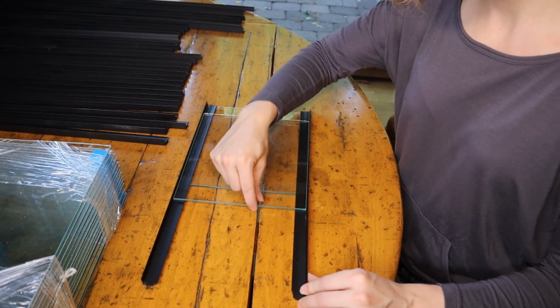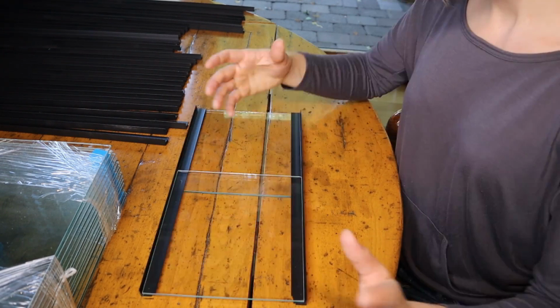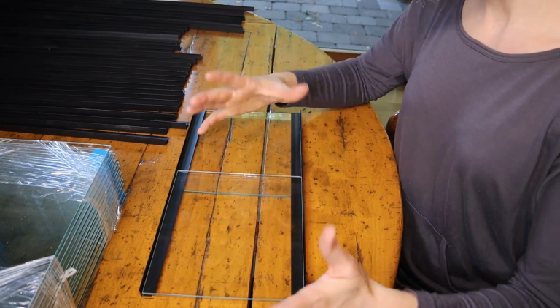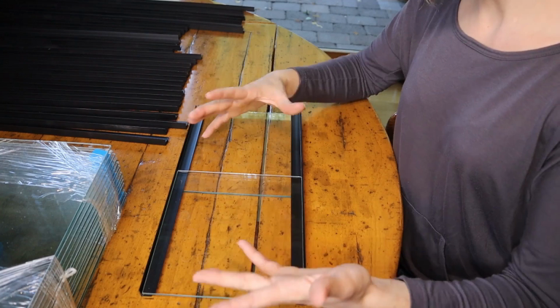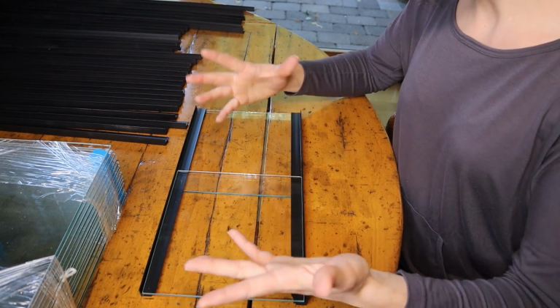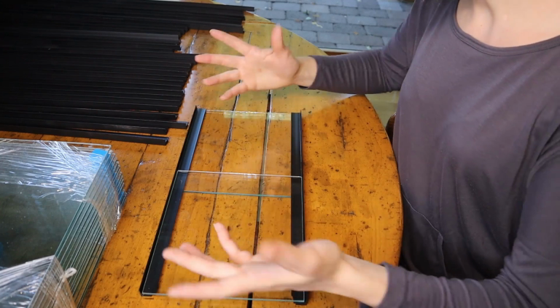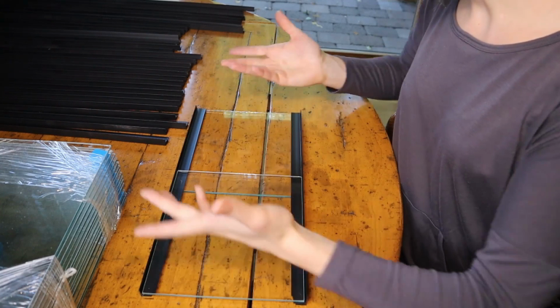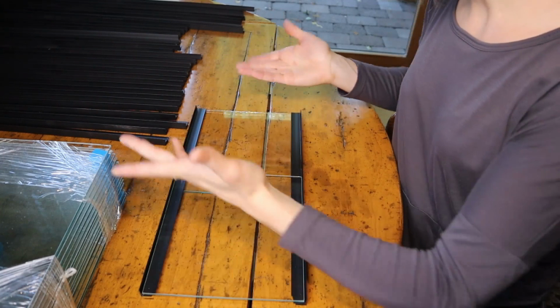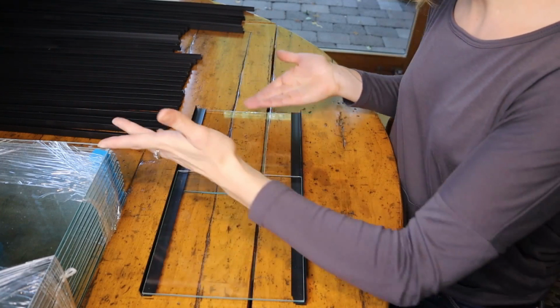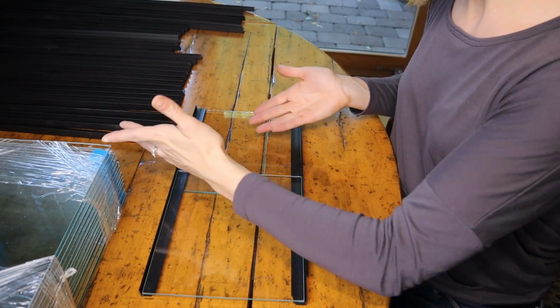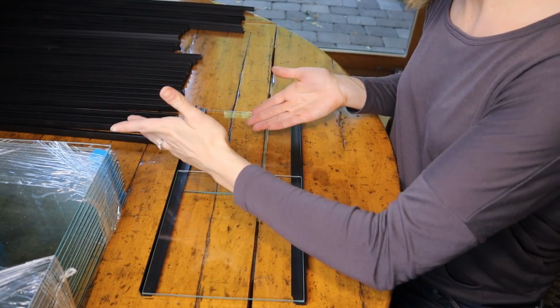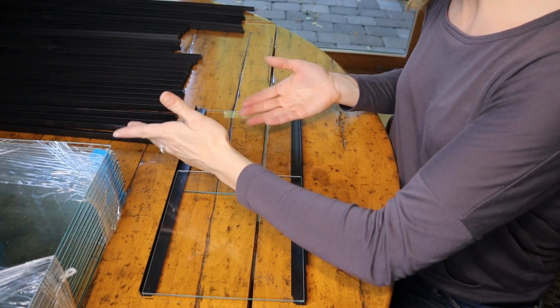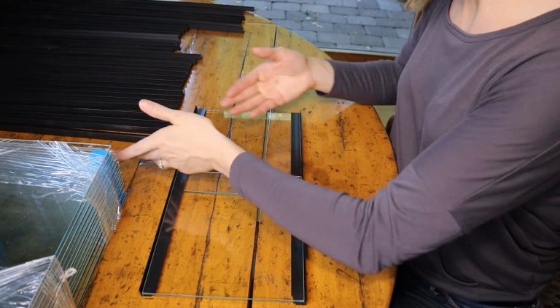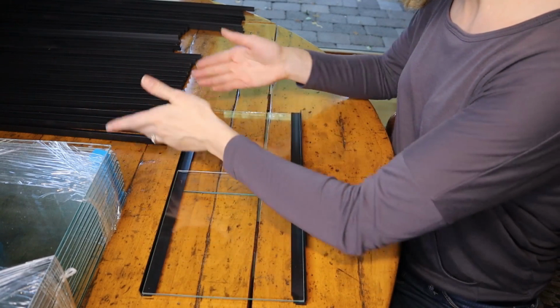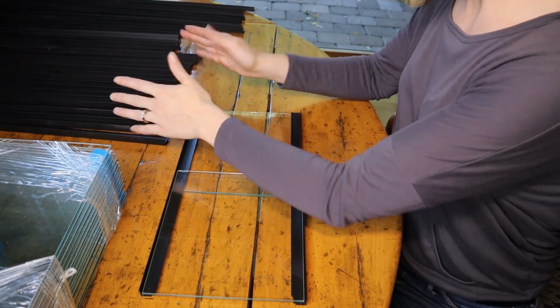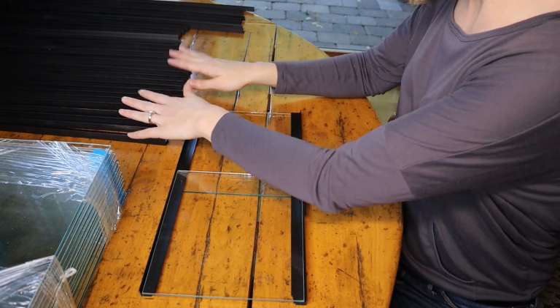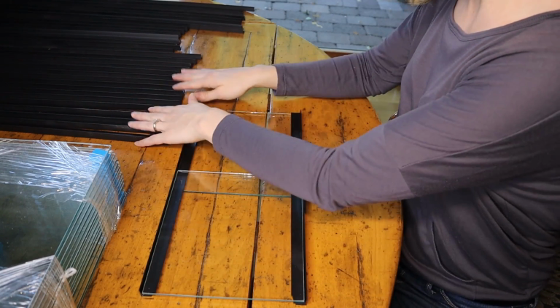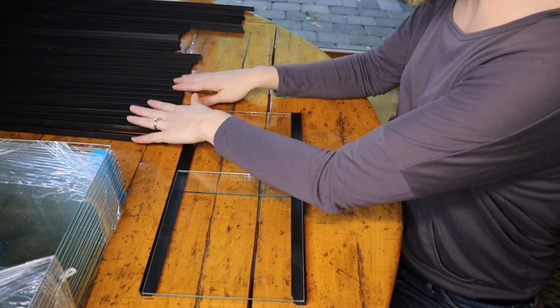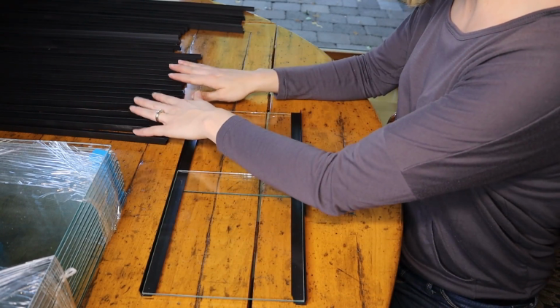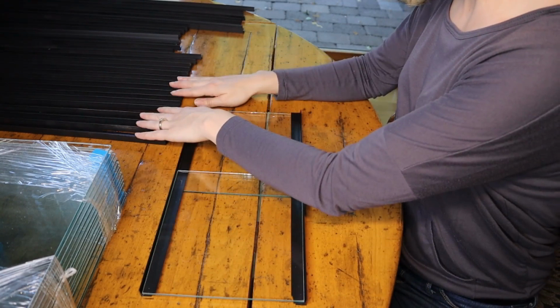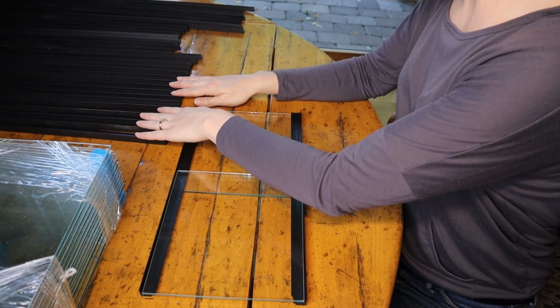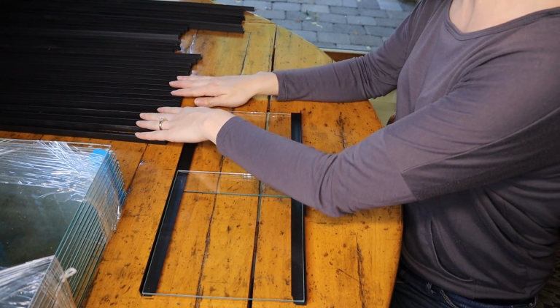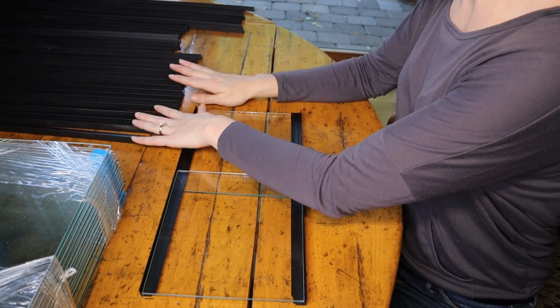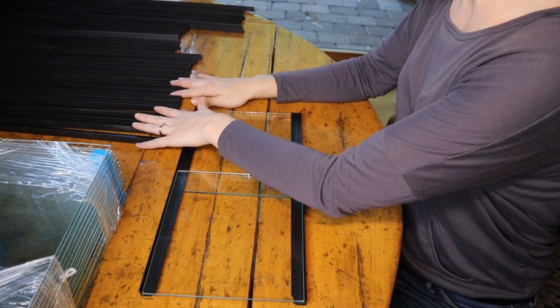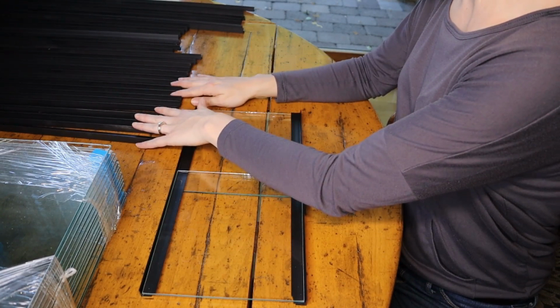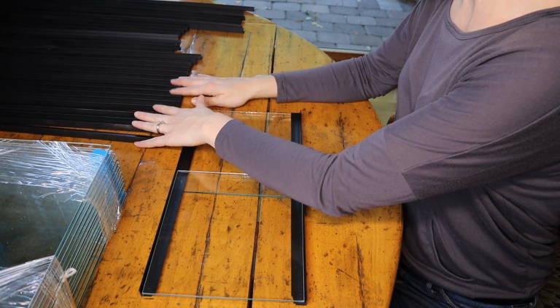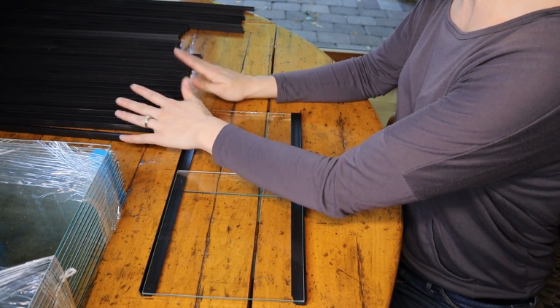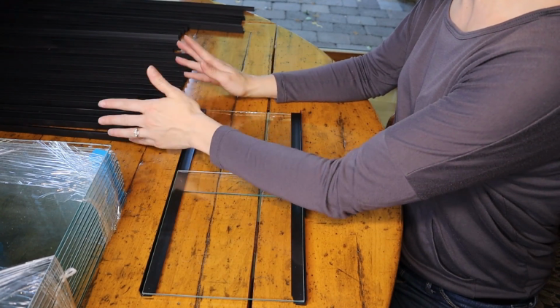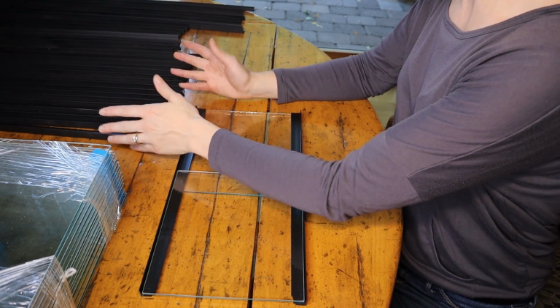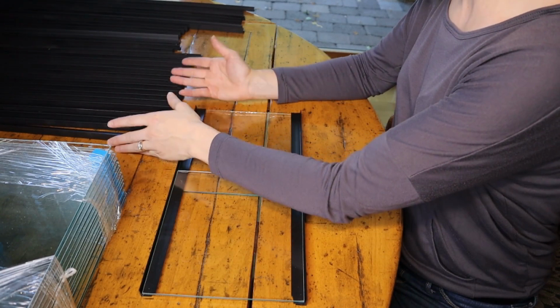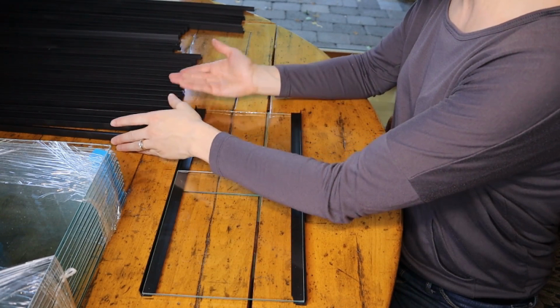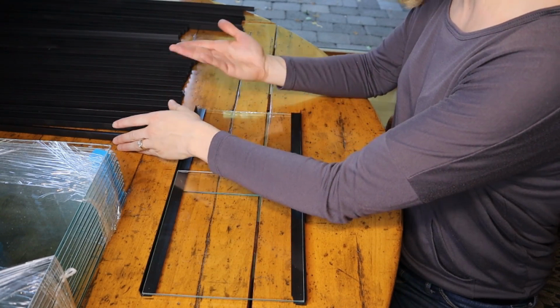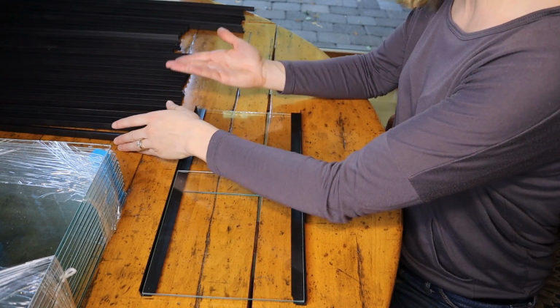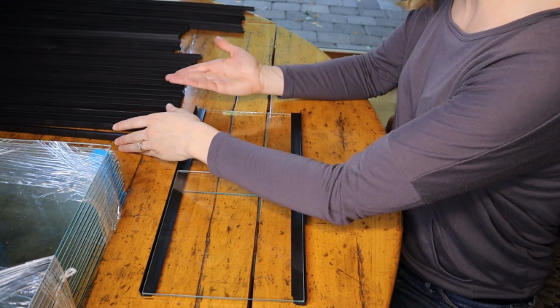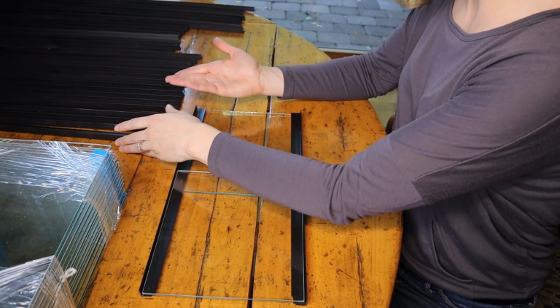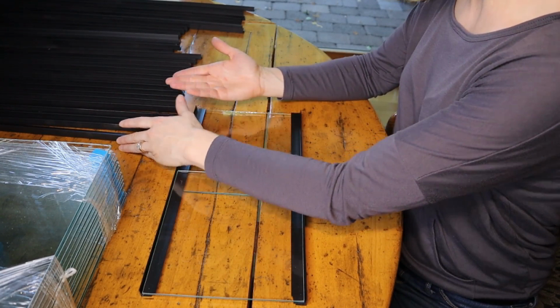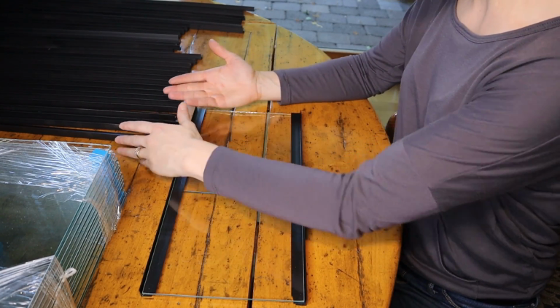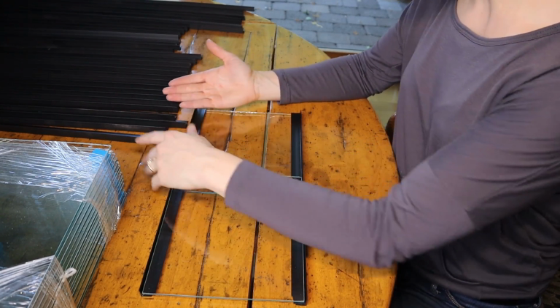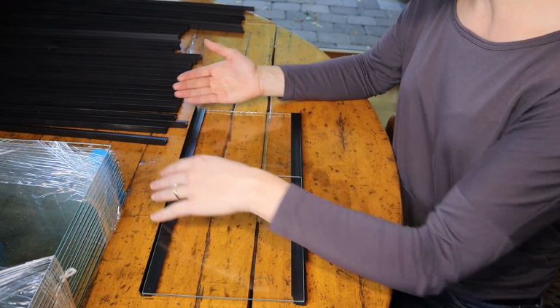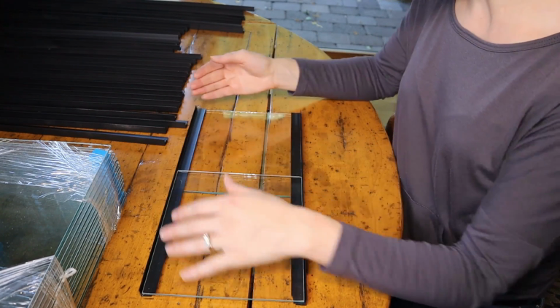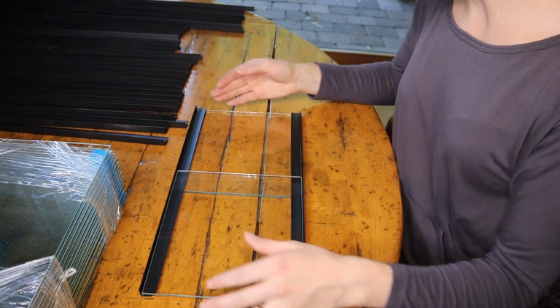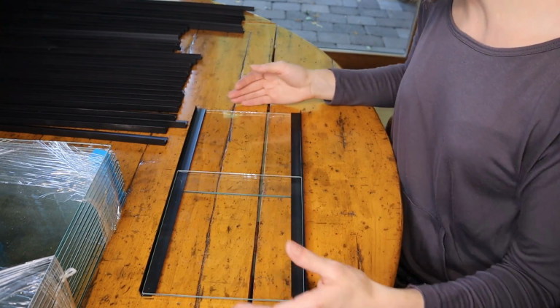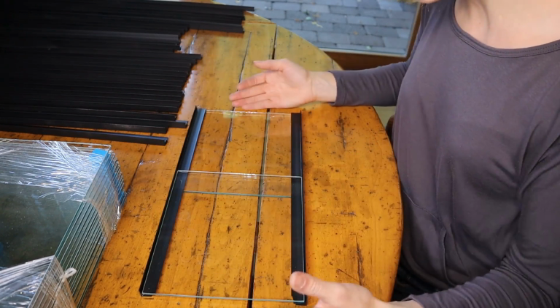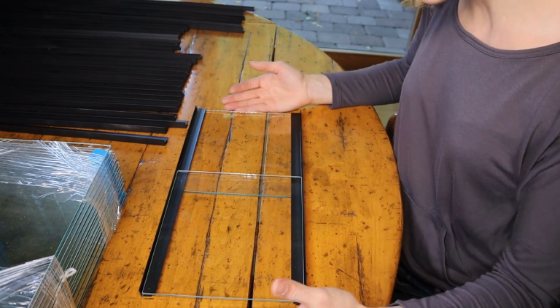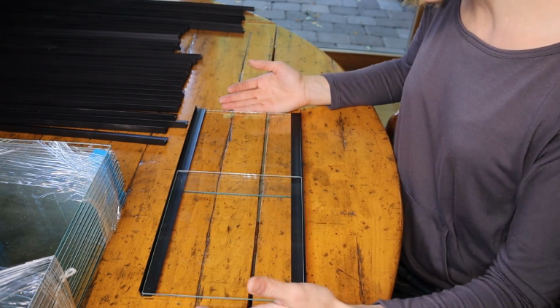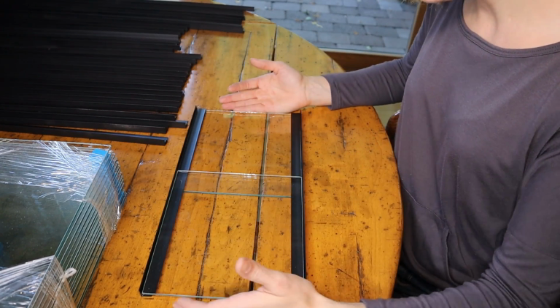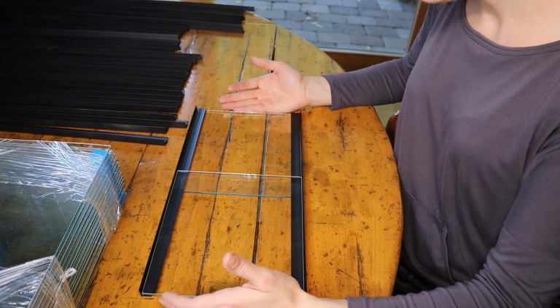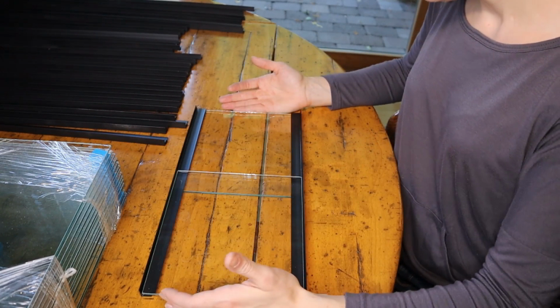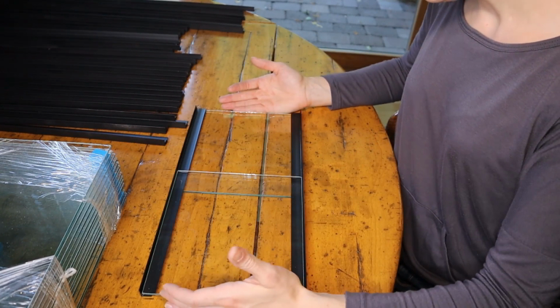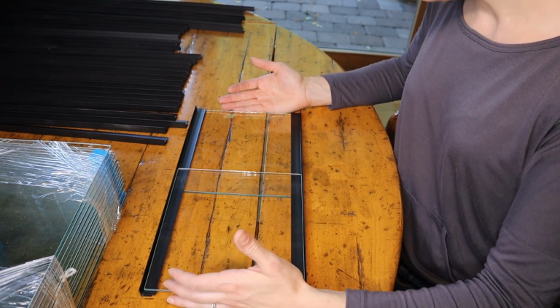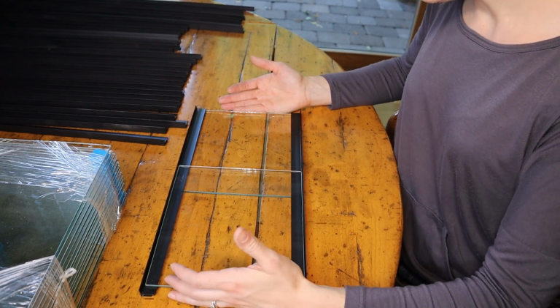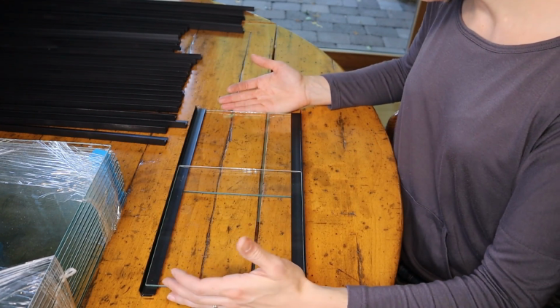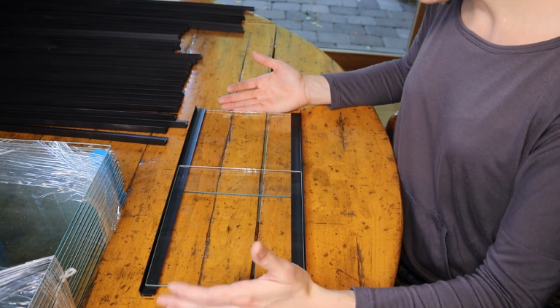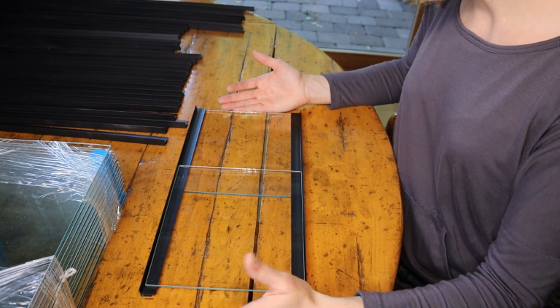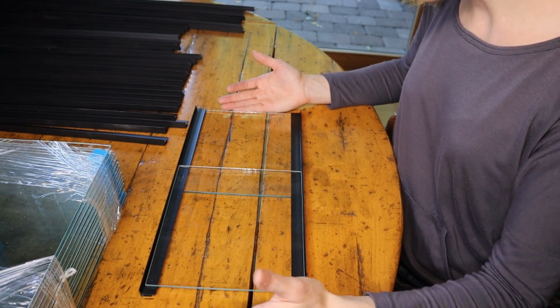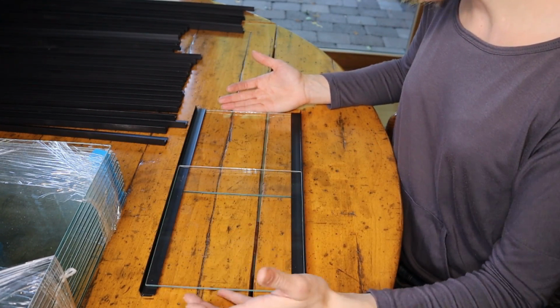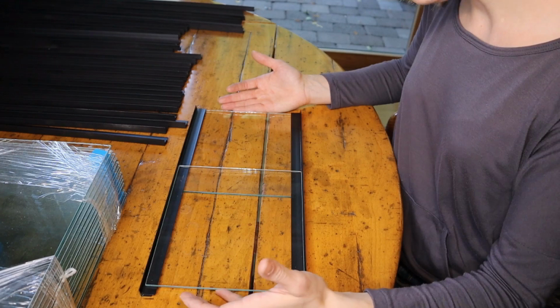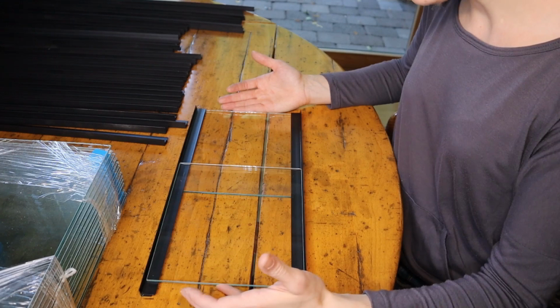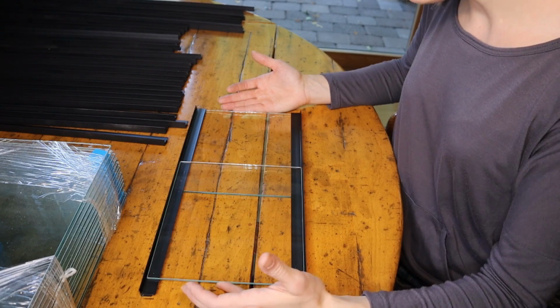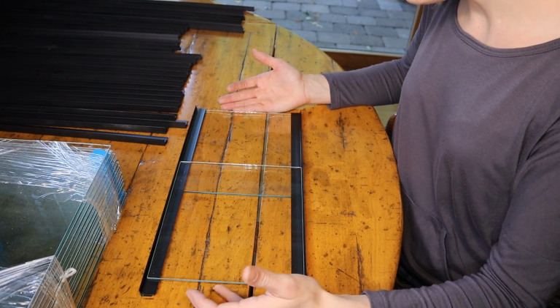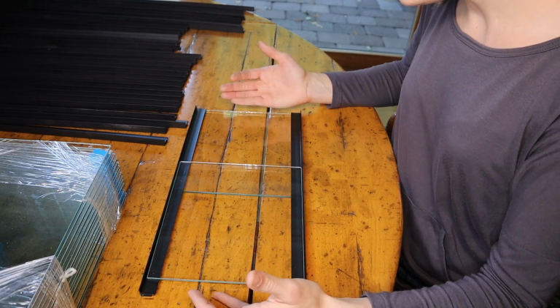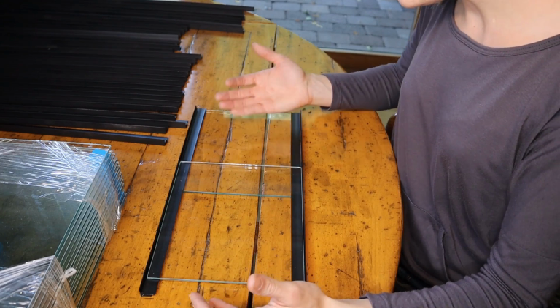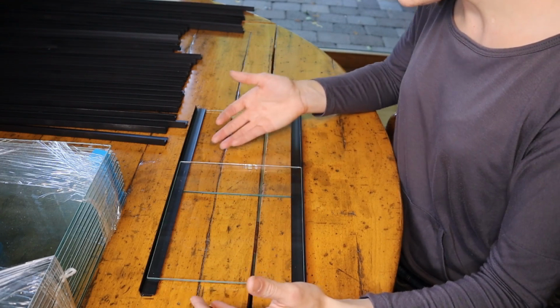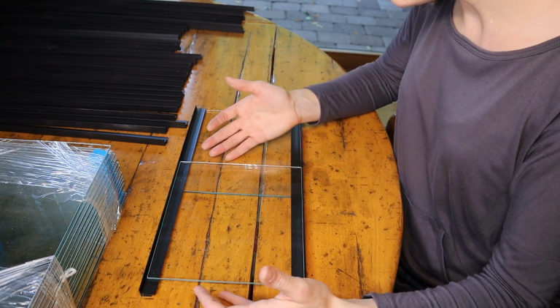So I'm going to go ahead and build the rest of these lids, set them aside, and then I'll go put them down on my fish tanks.